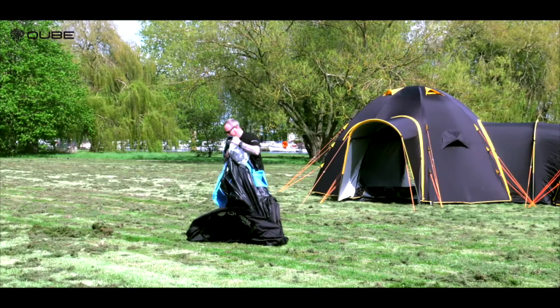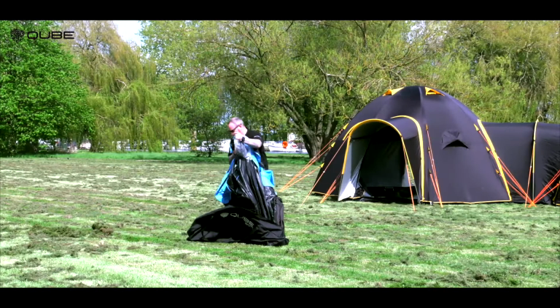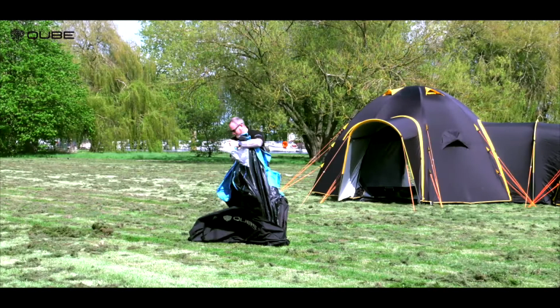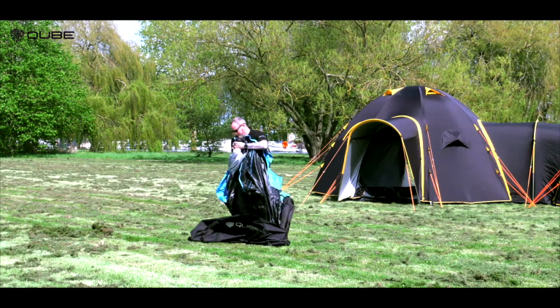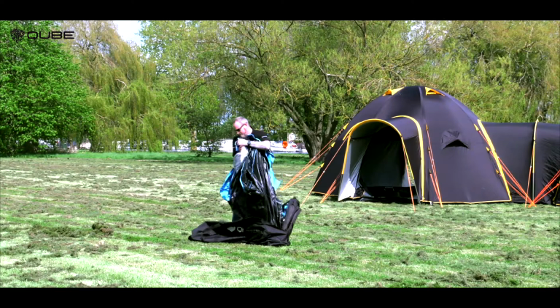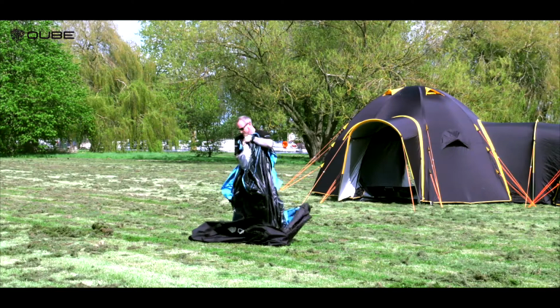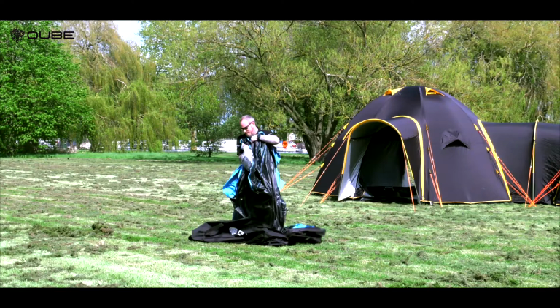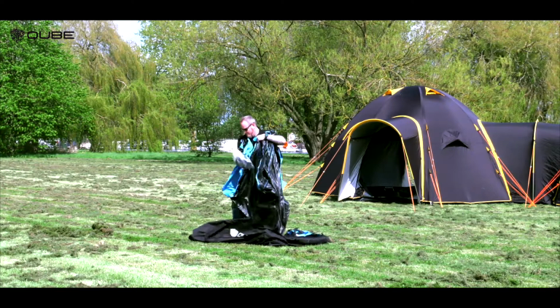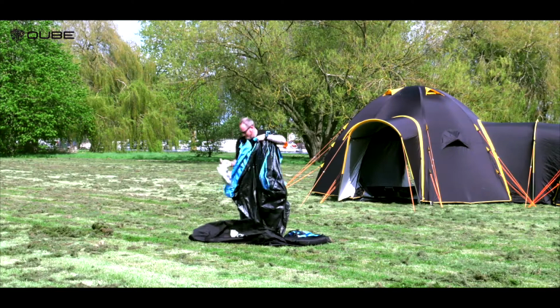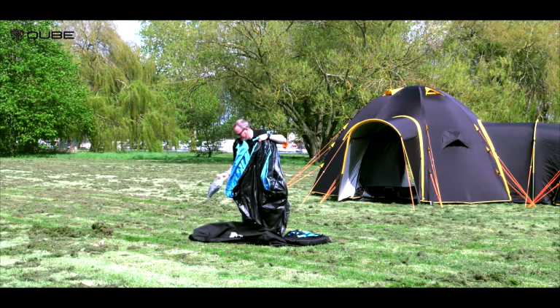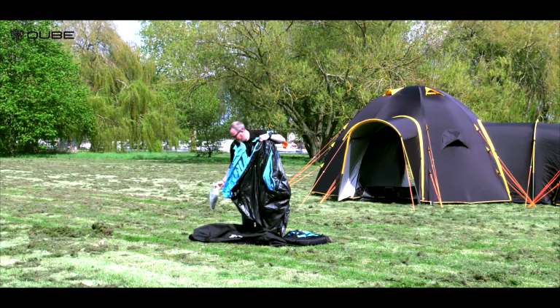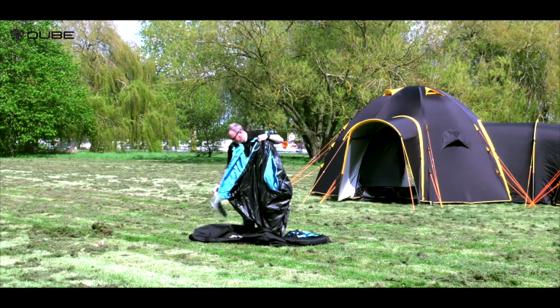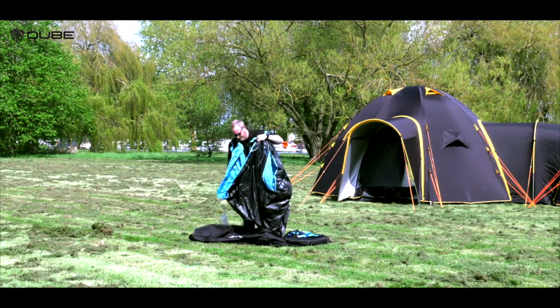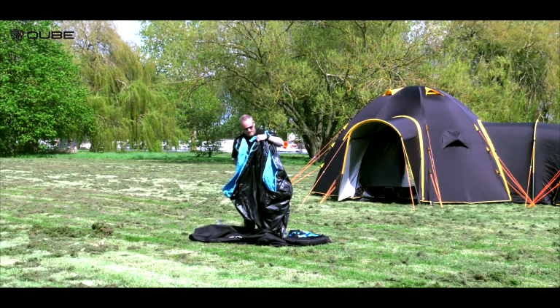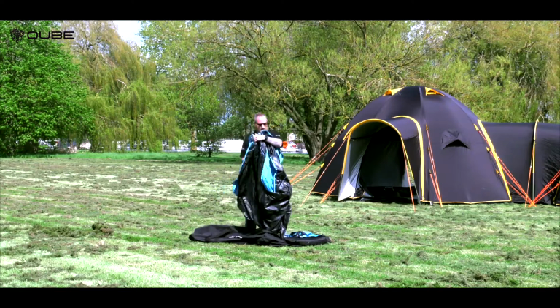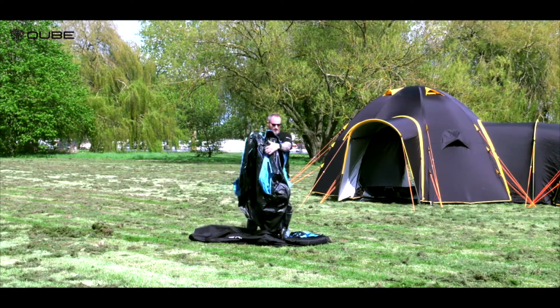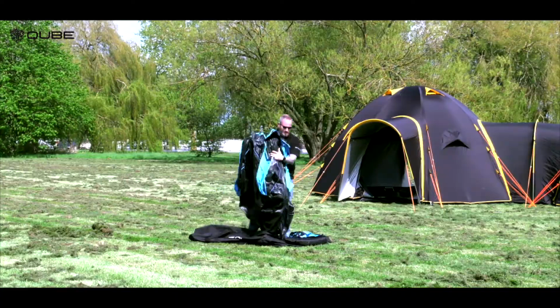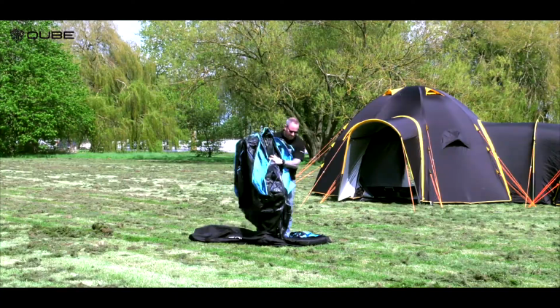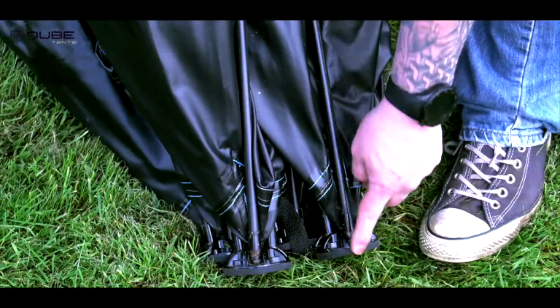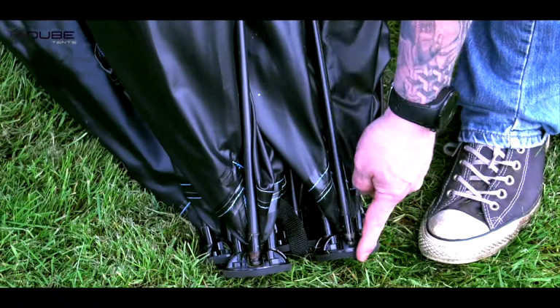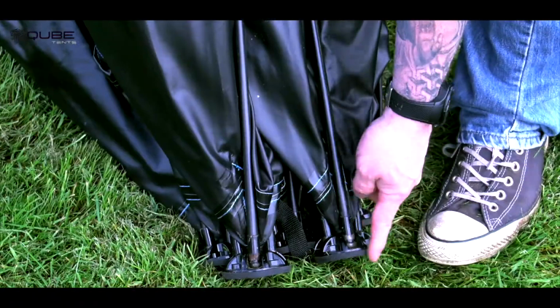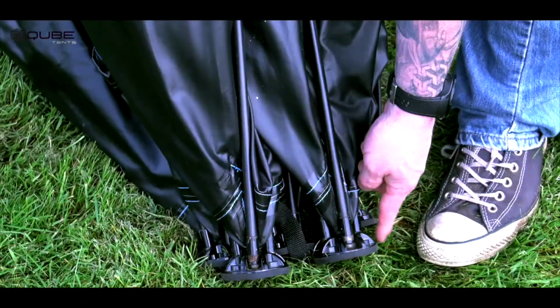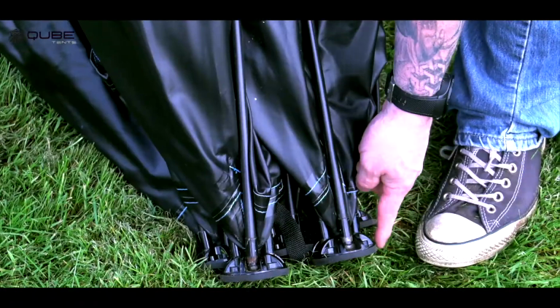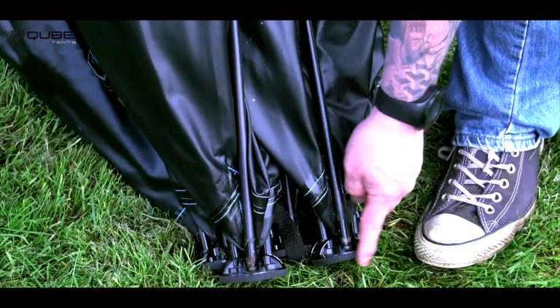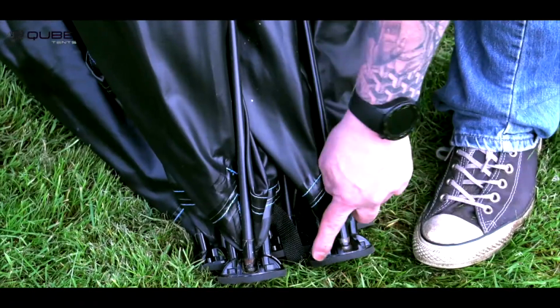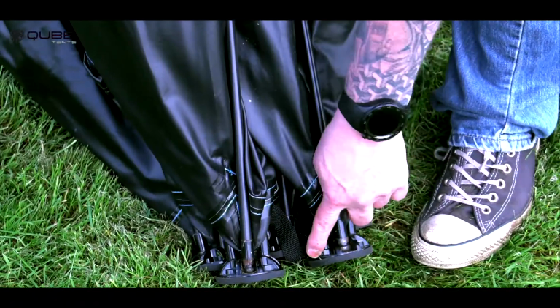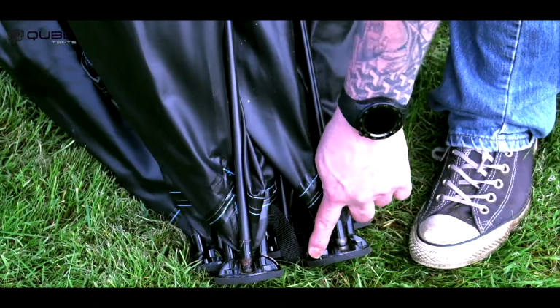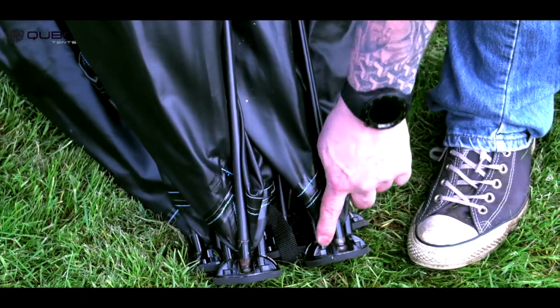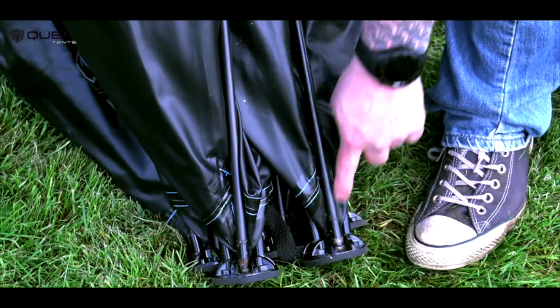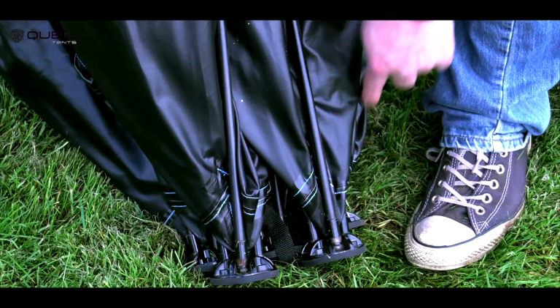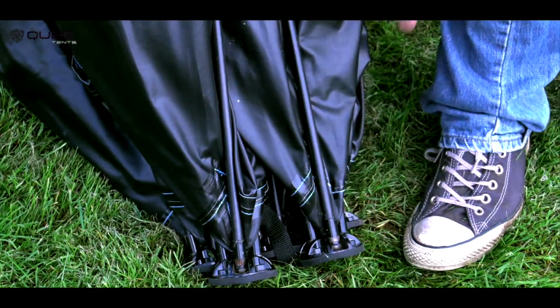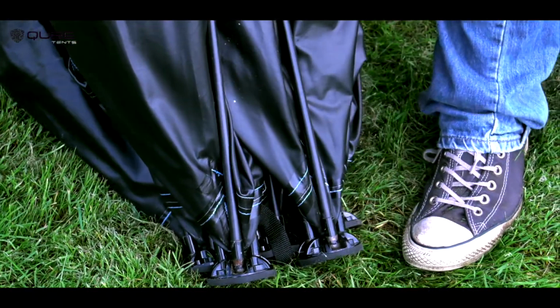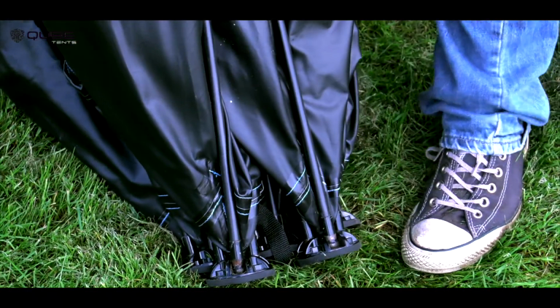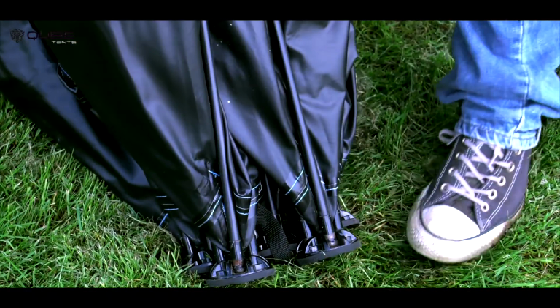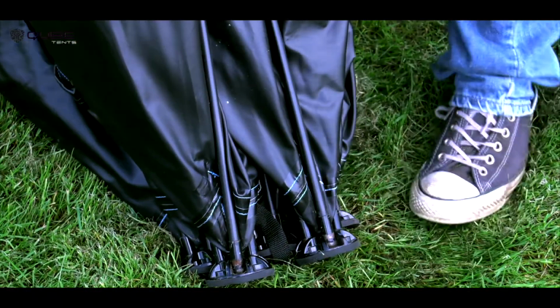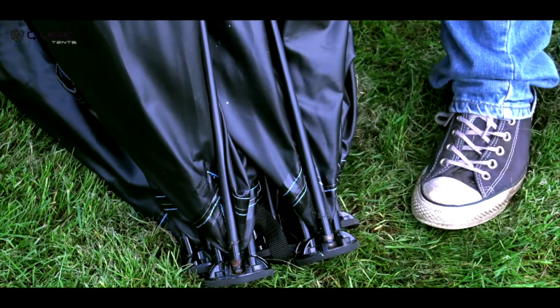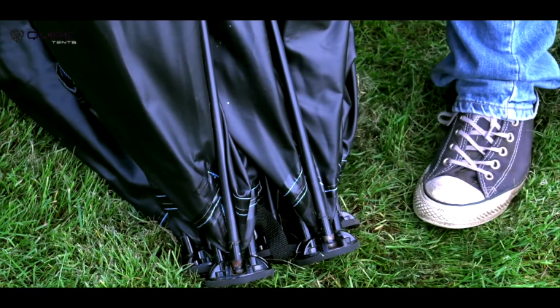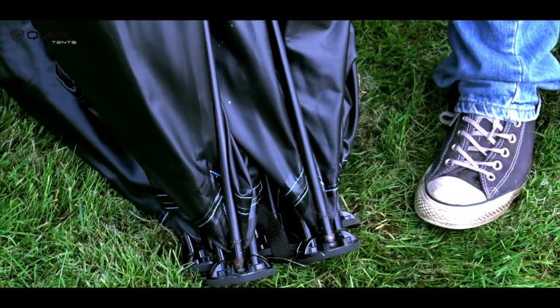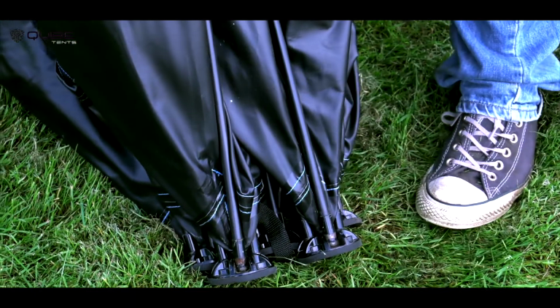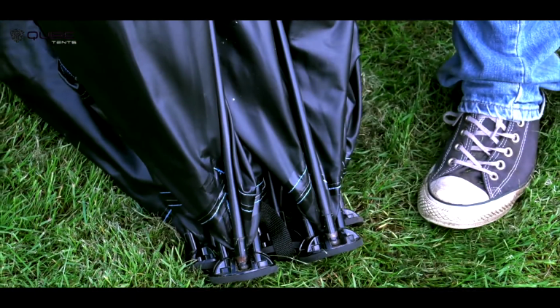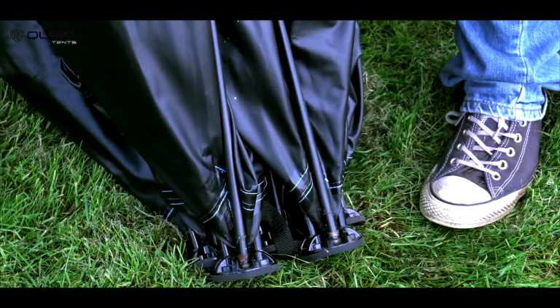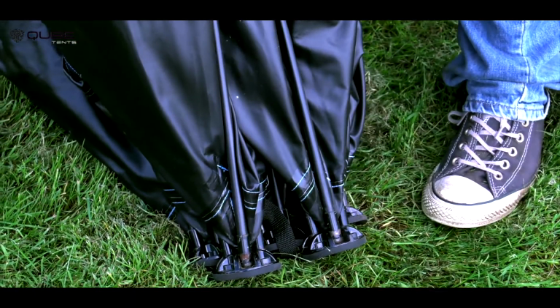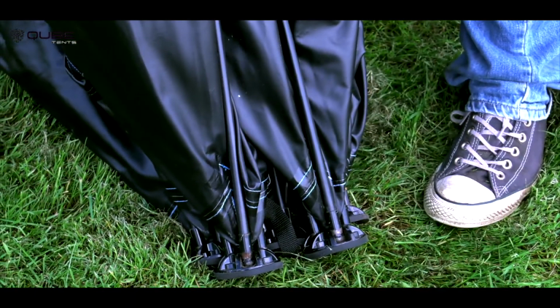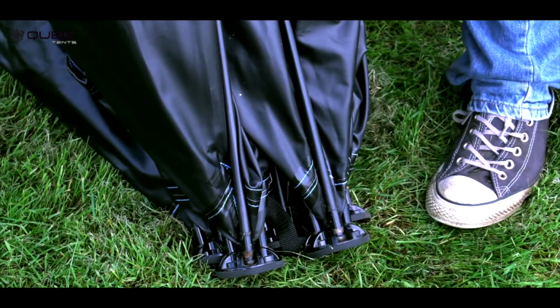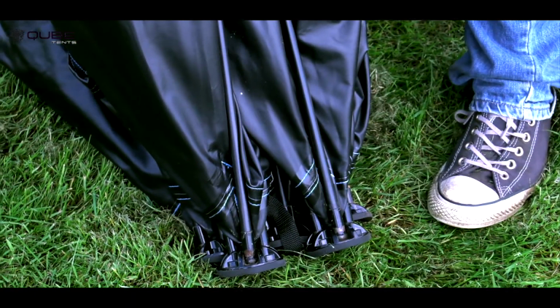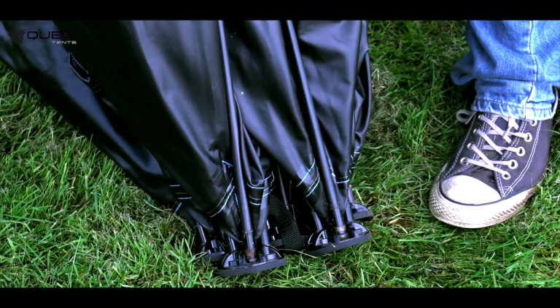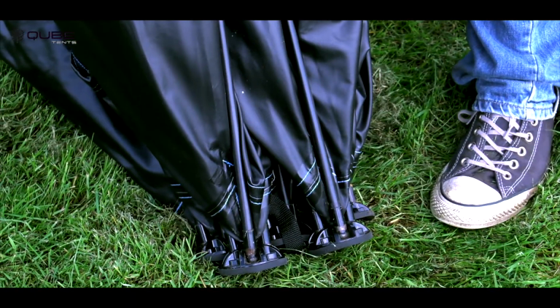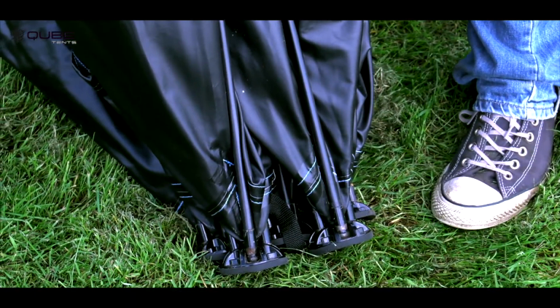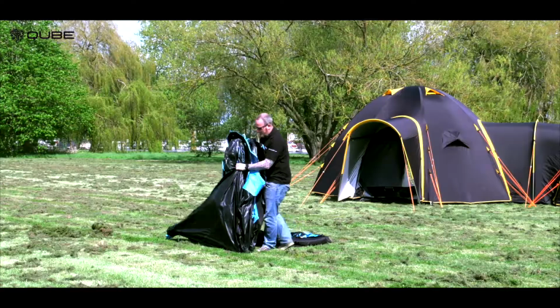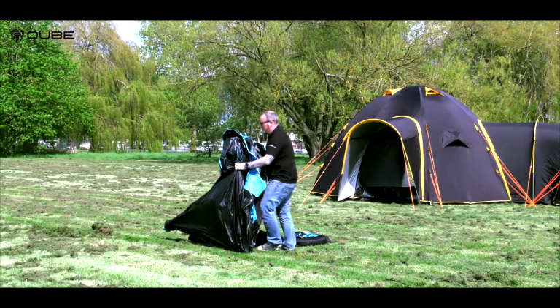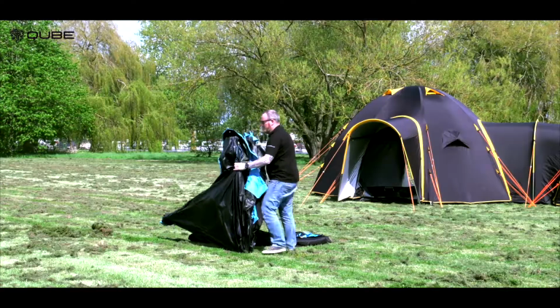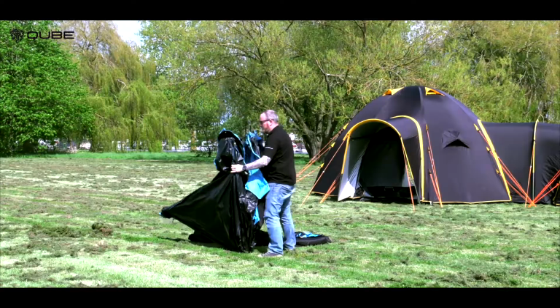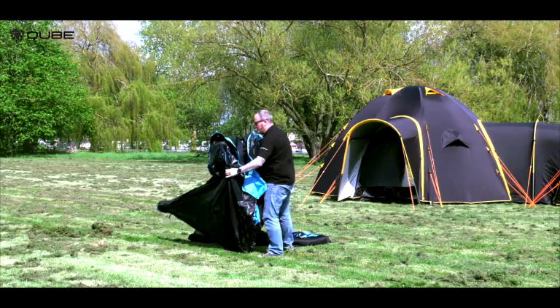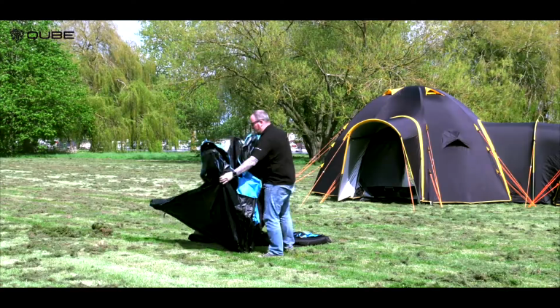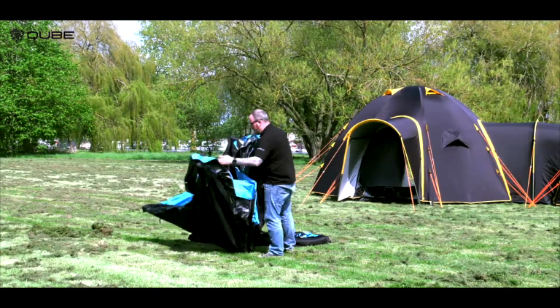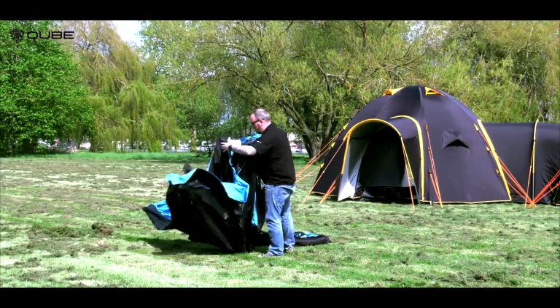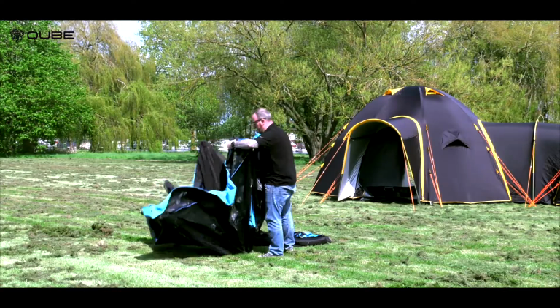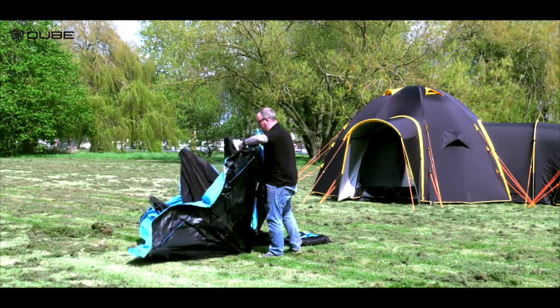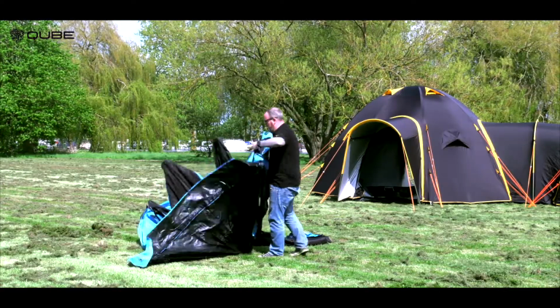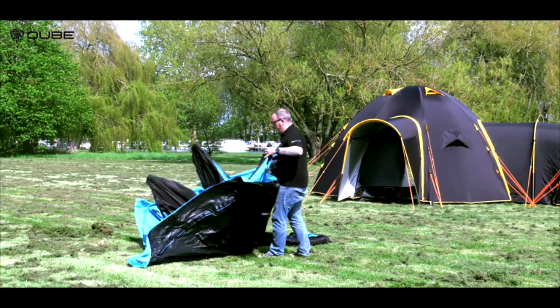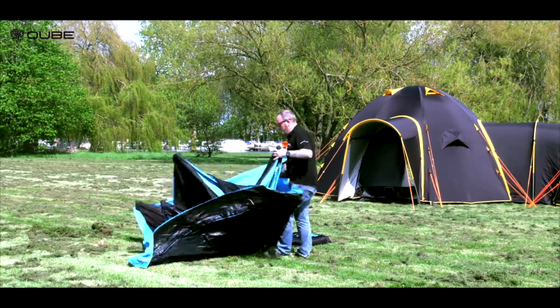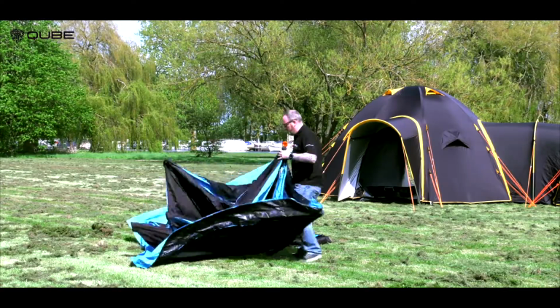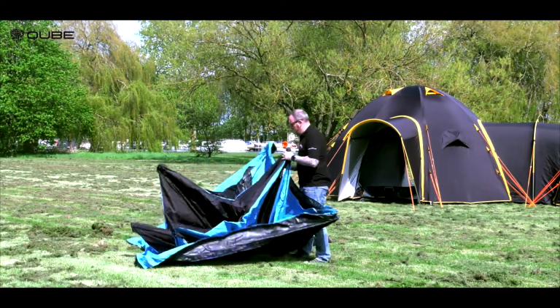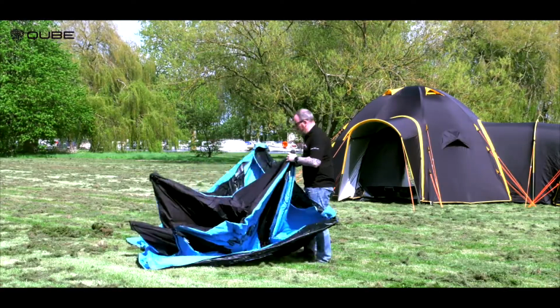Unpack your cube. Ensure the hub areas are facing the ground. Unfold the tent.